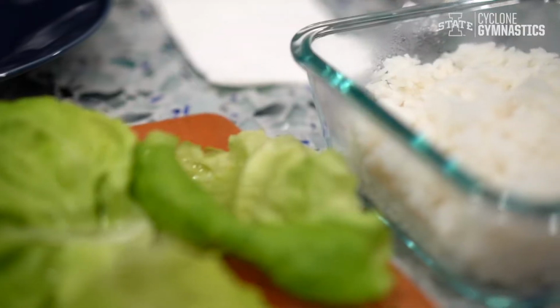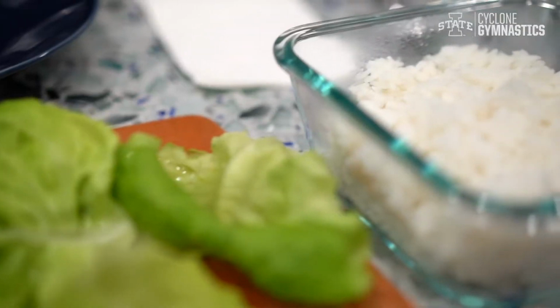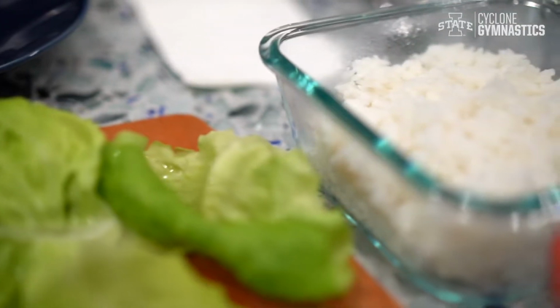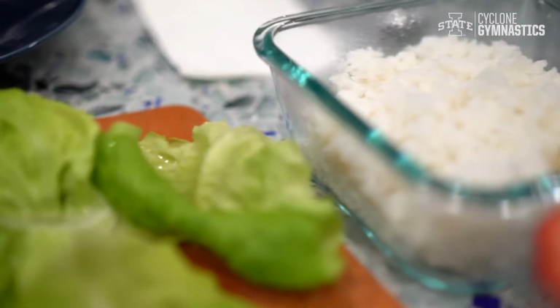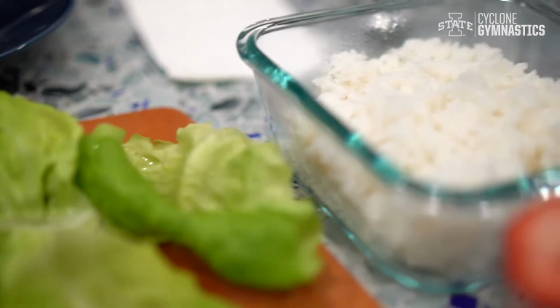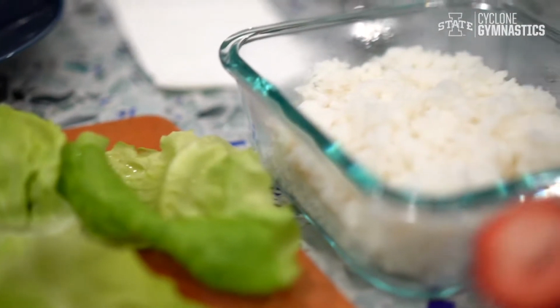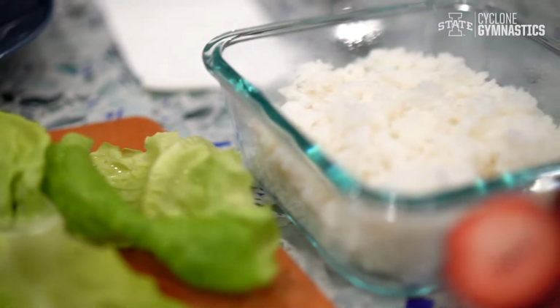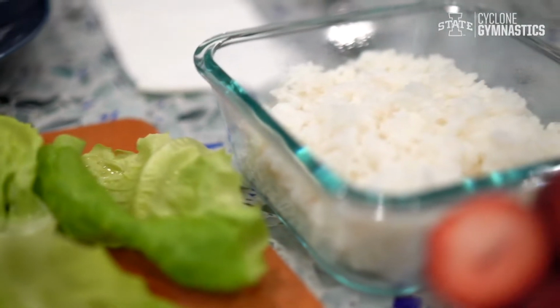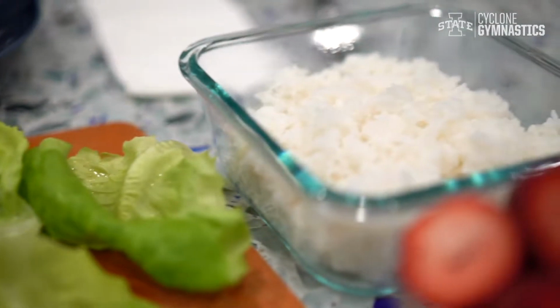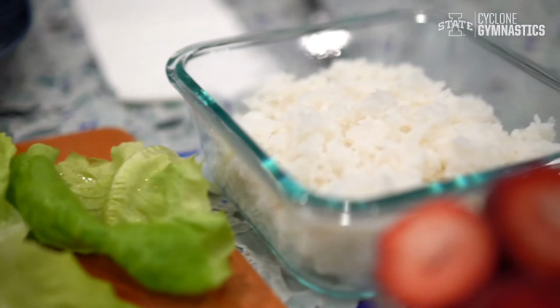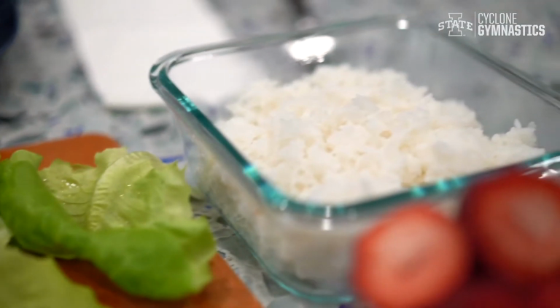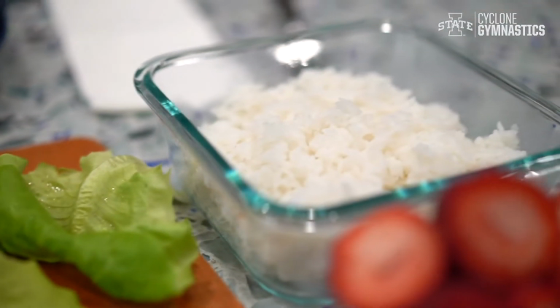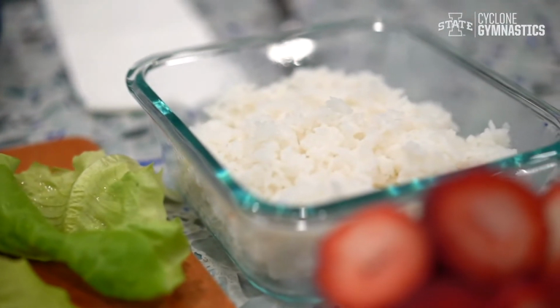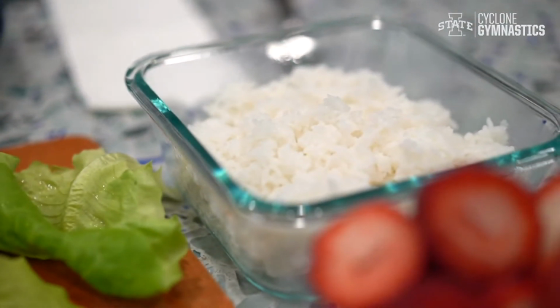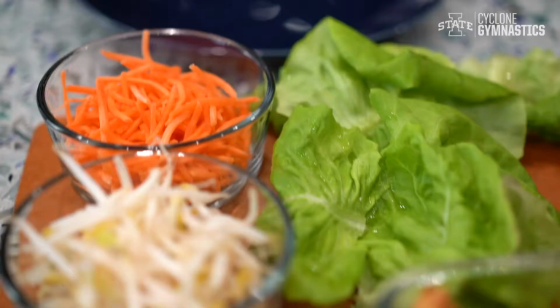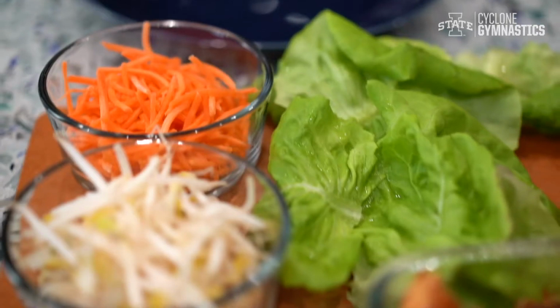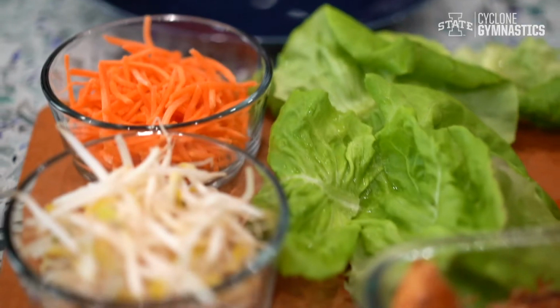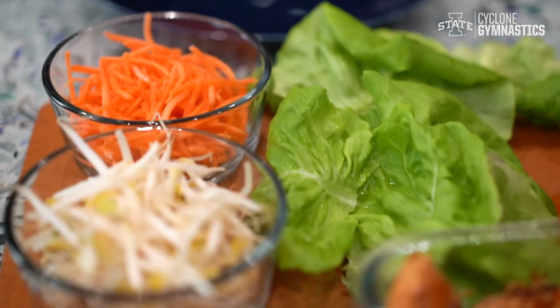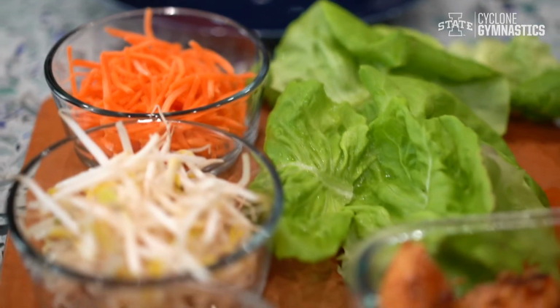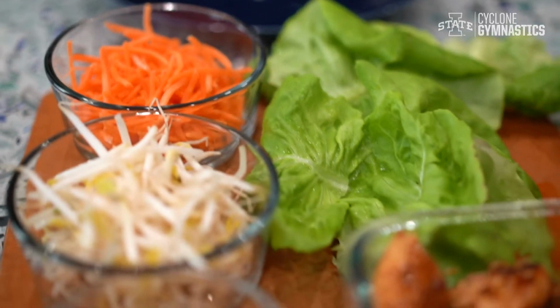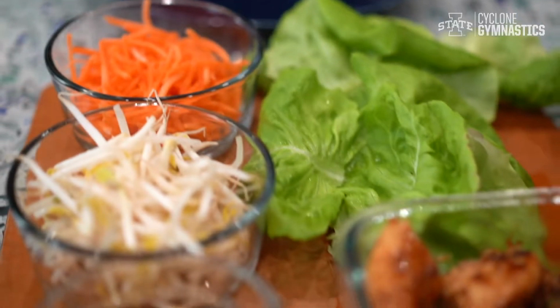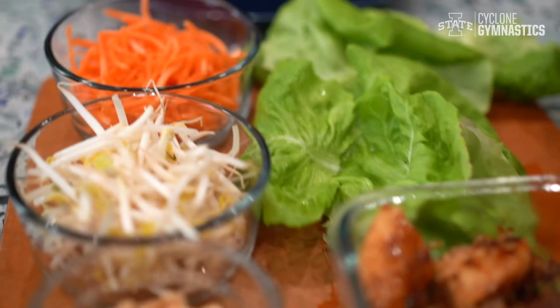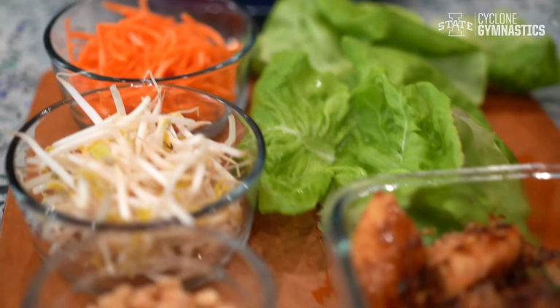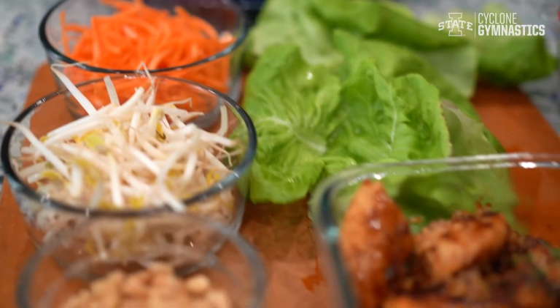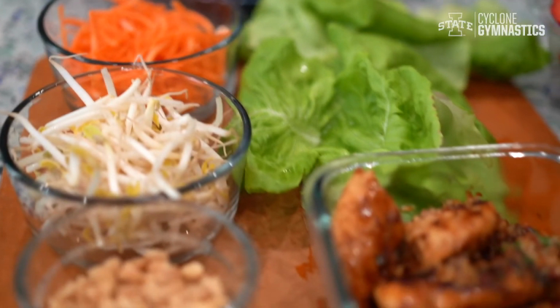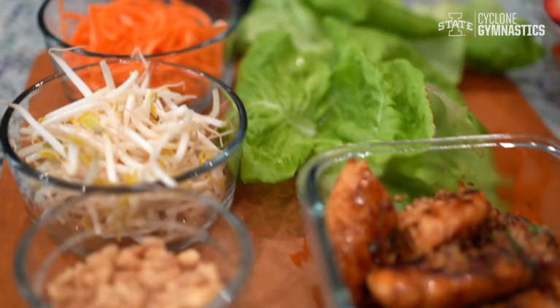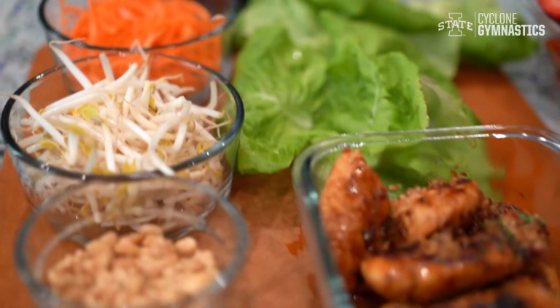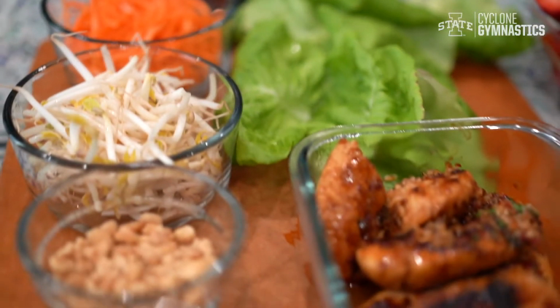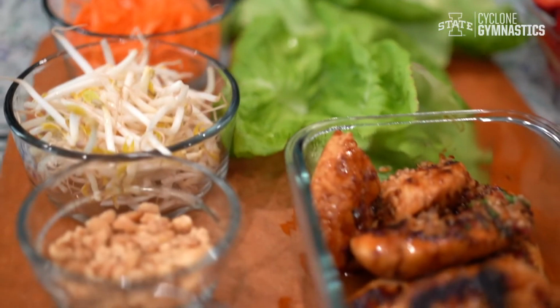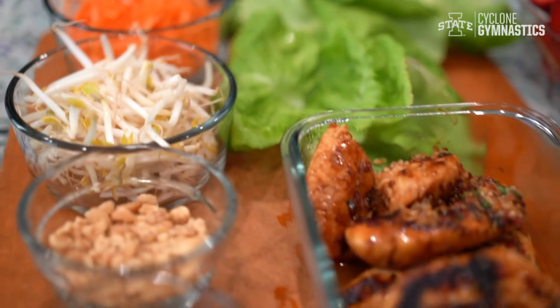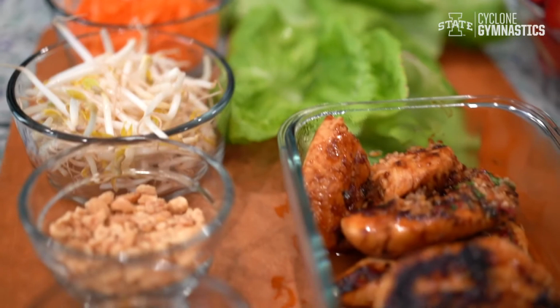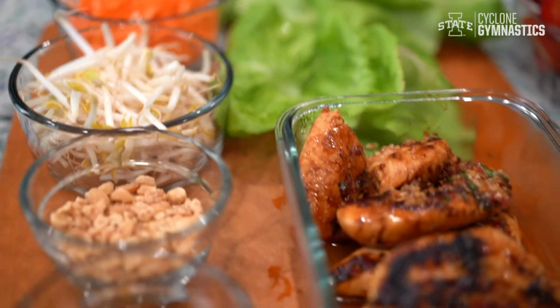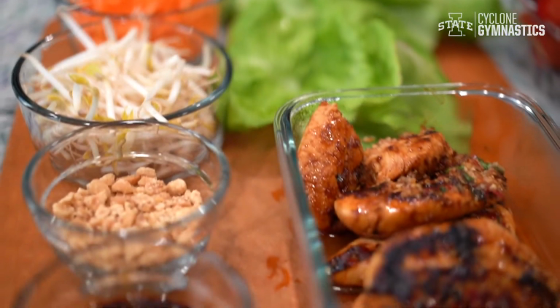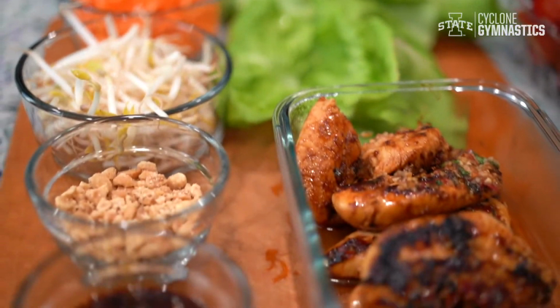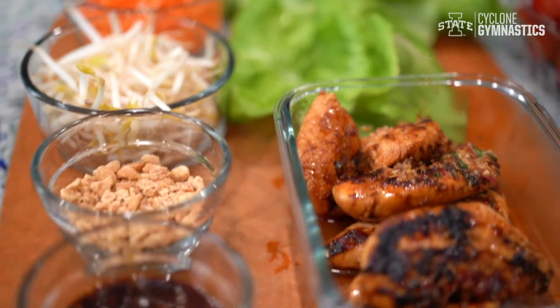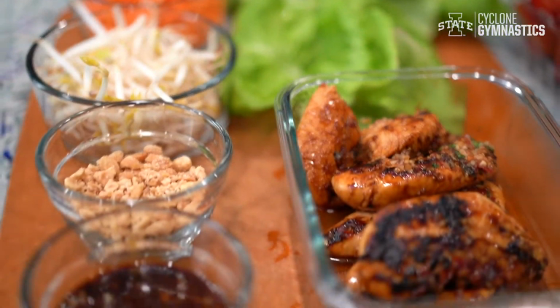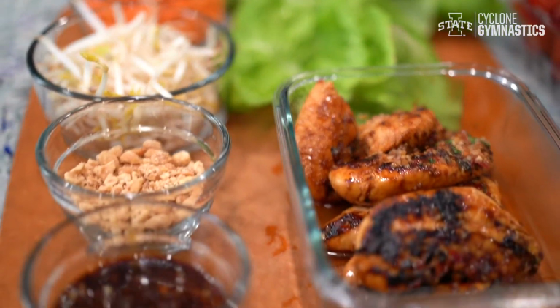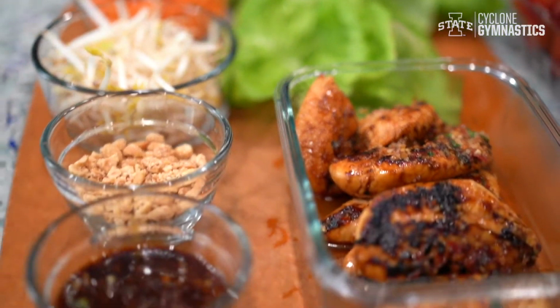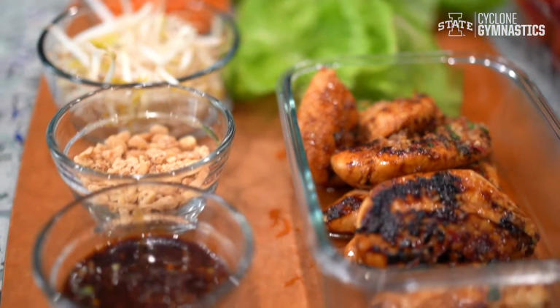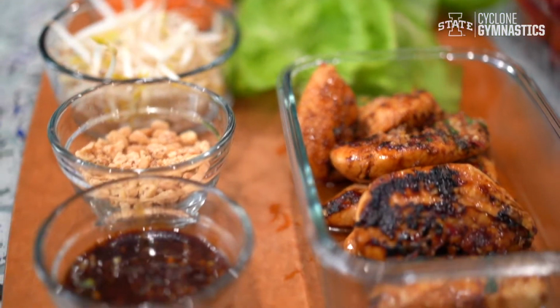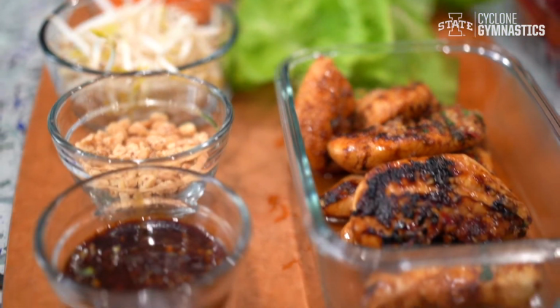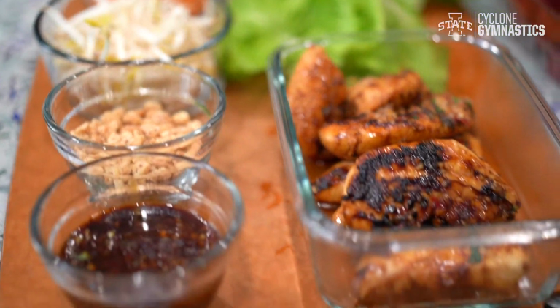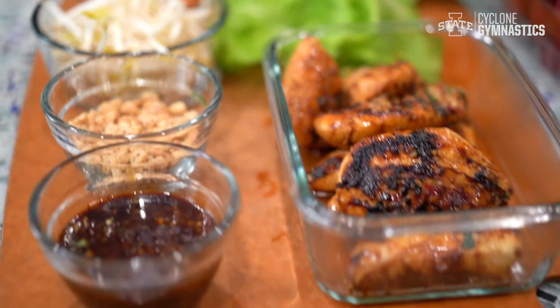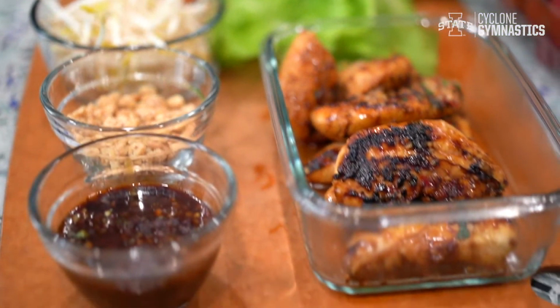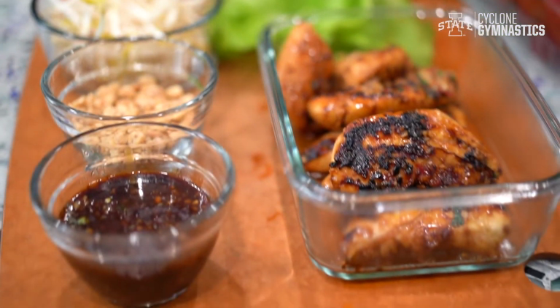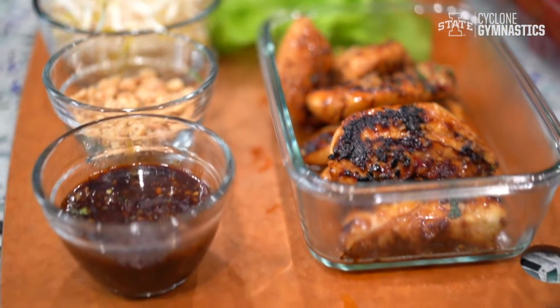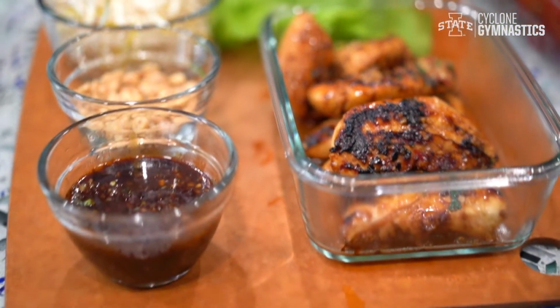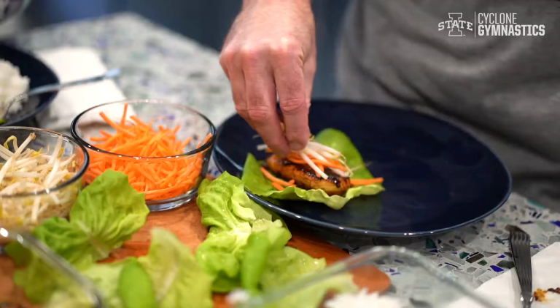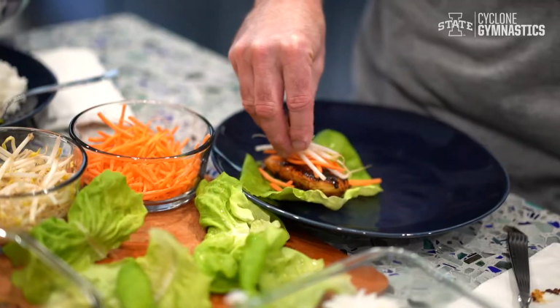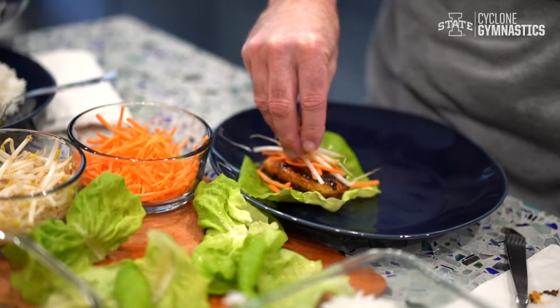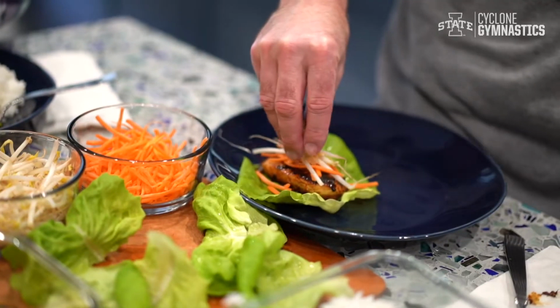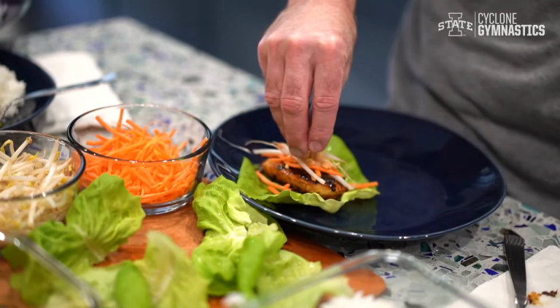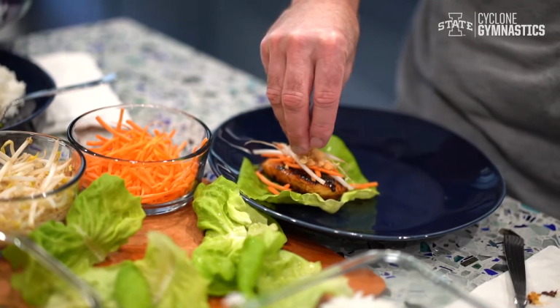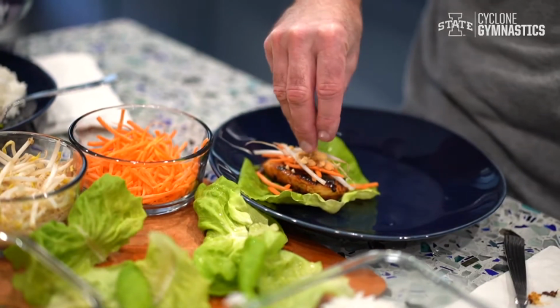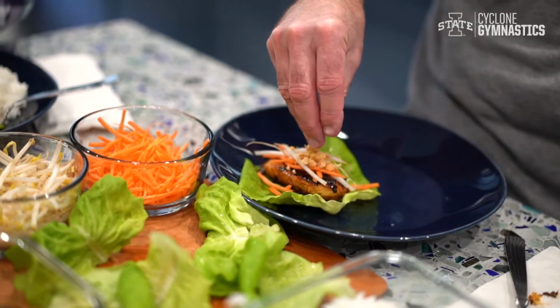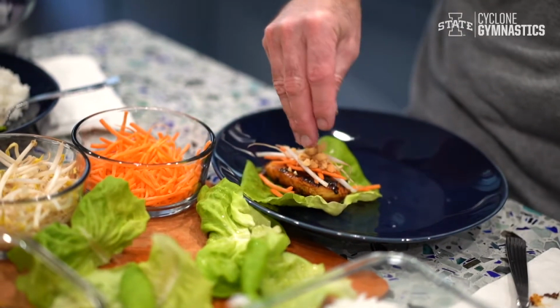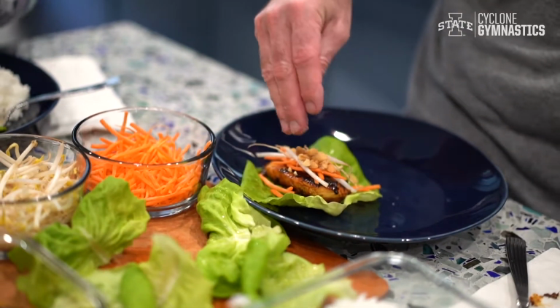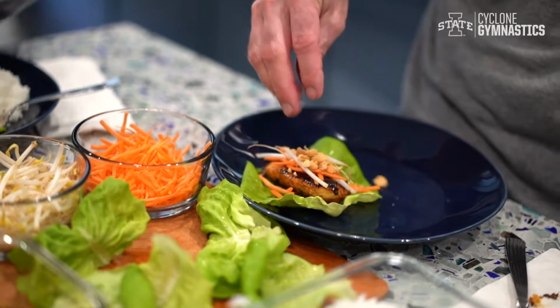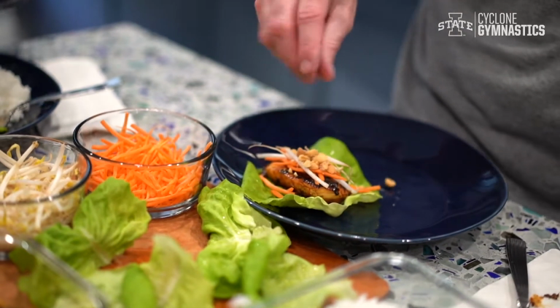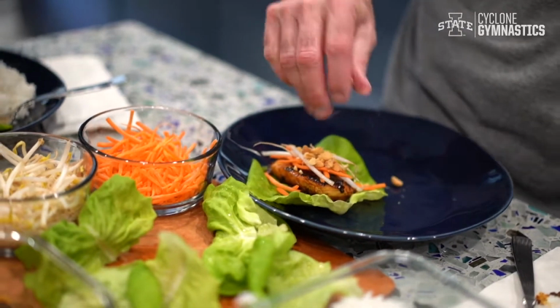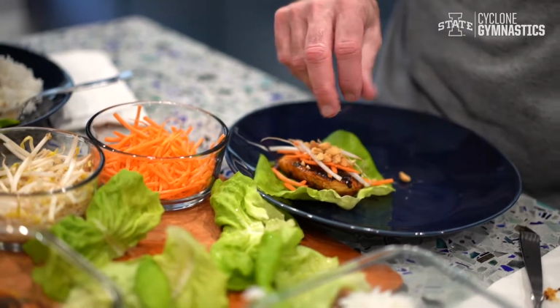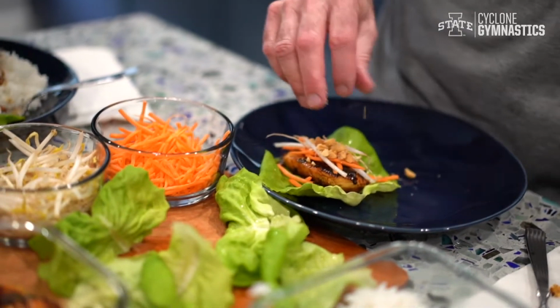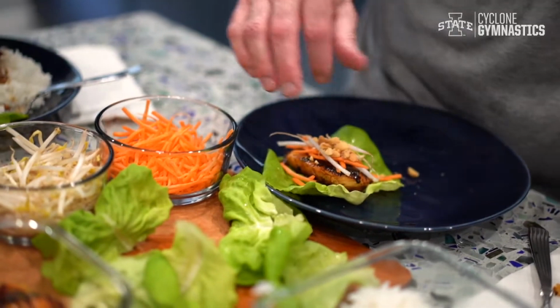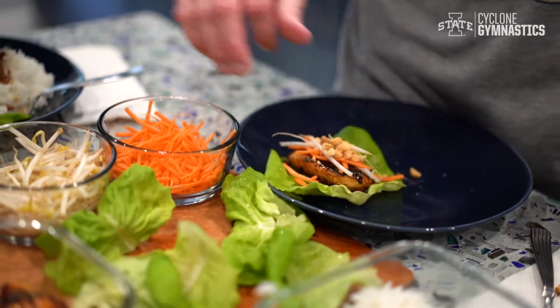I forgot to record it but I also cooked some rice. I also crushed up some peanuts and used the extra marinade from the pan for a sauce. Then you can assemble the wrap however you want.